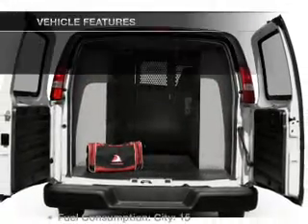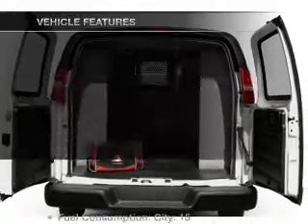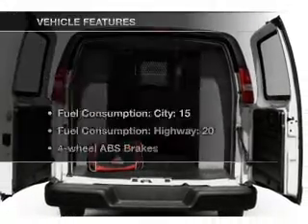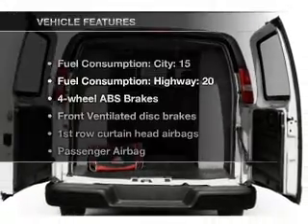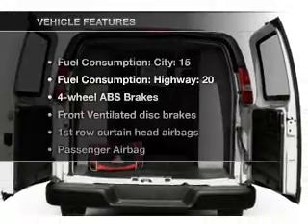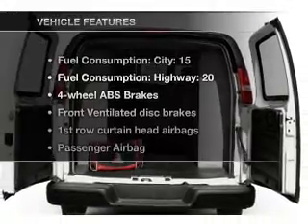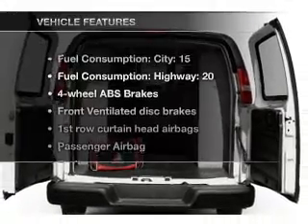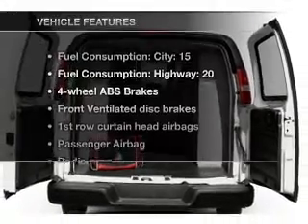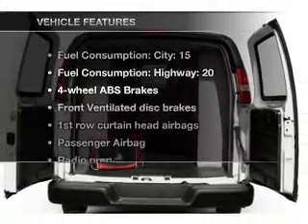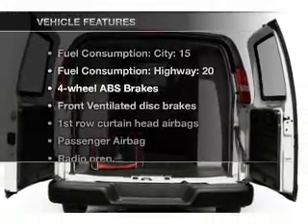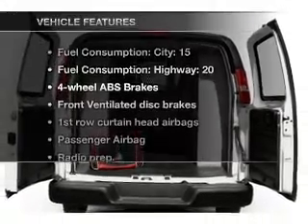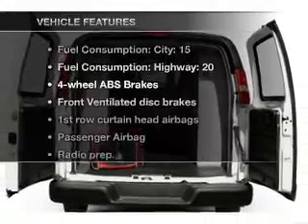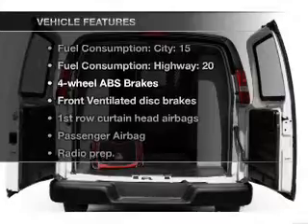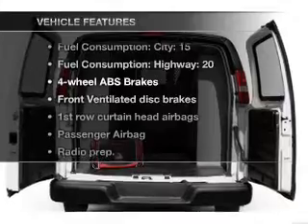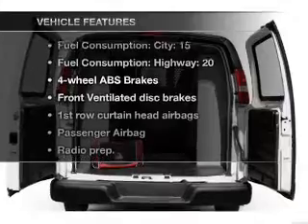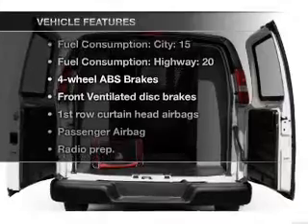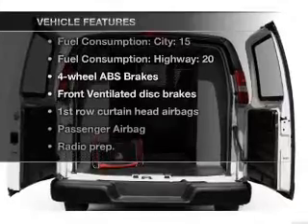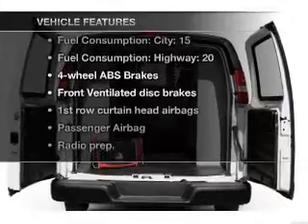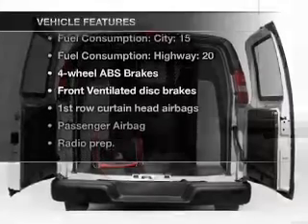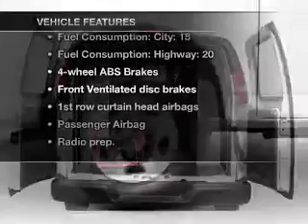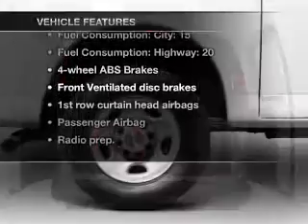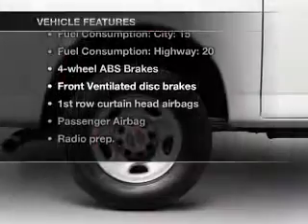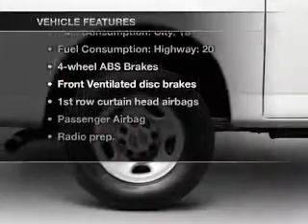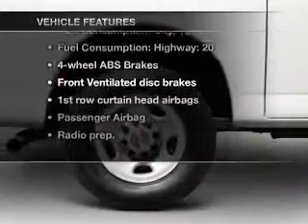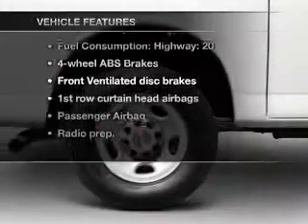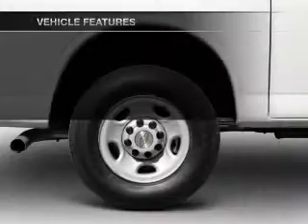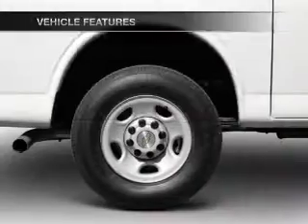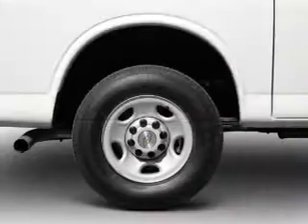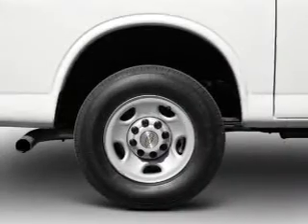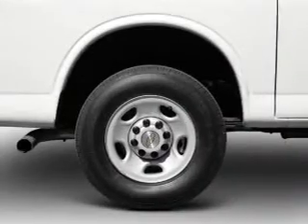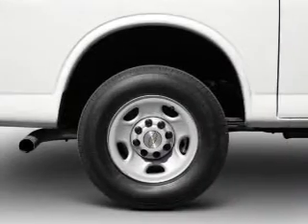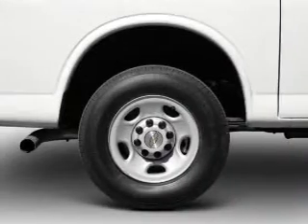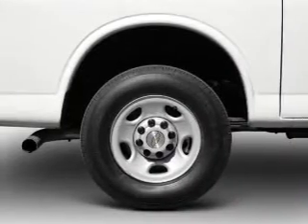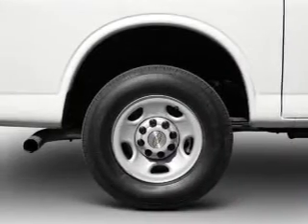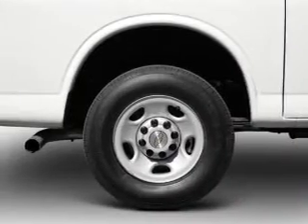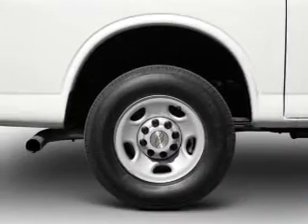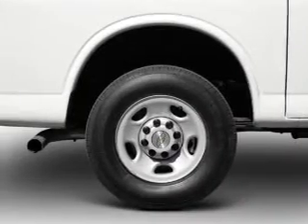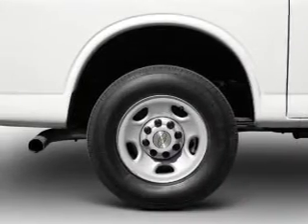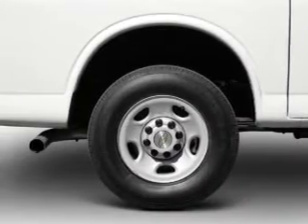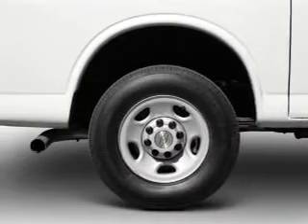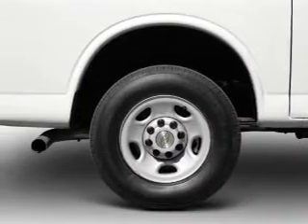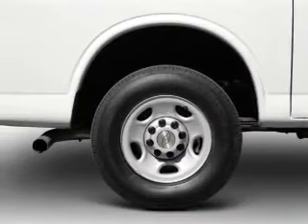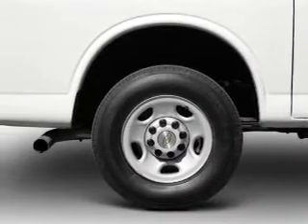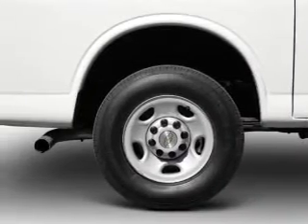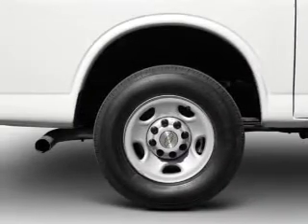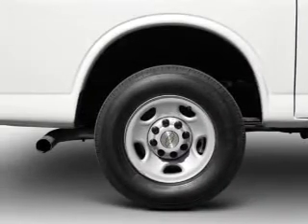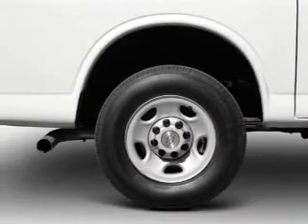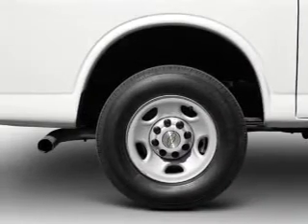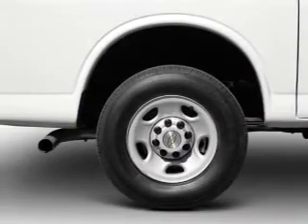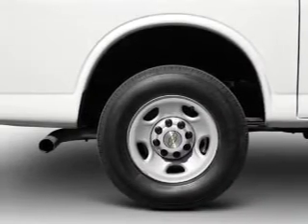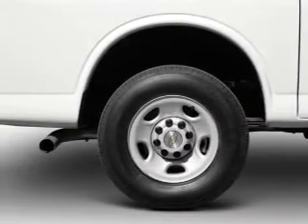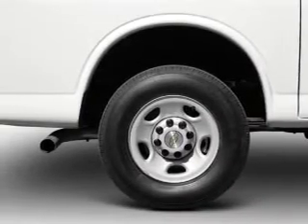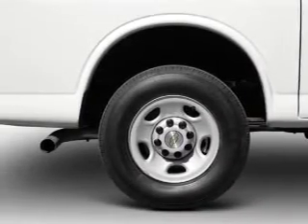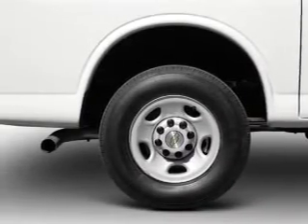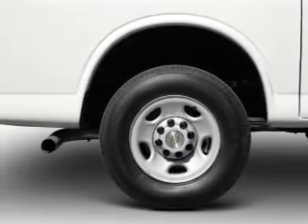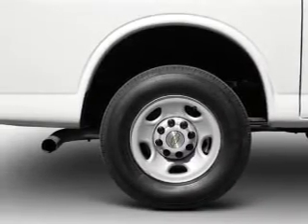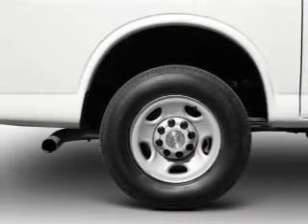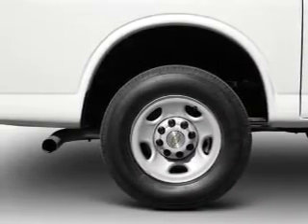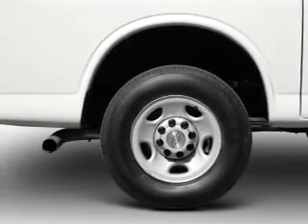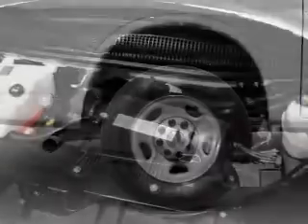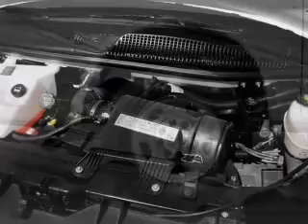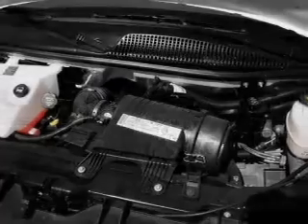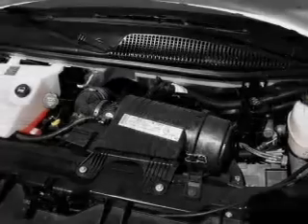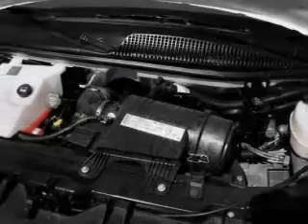Plus, enjoy these notable features that are included in this vehicle: air conditioning, power windows, power steering, and AM-FM stereo.